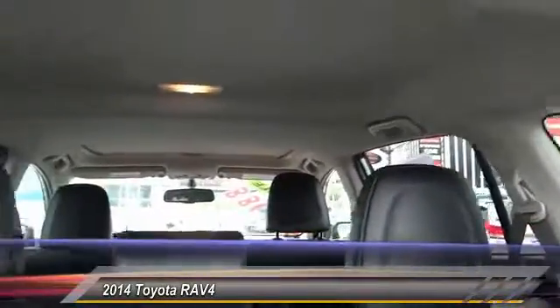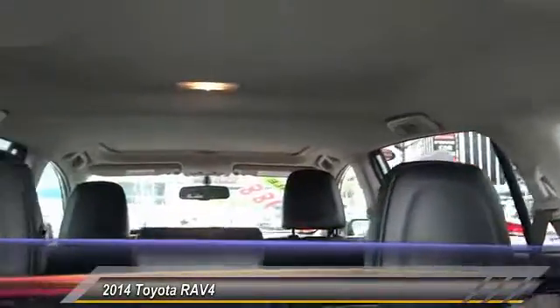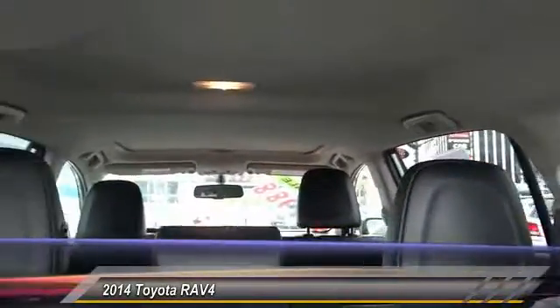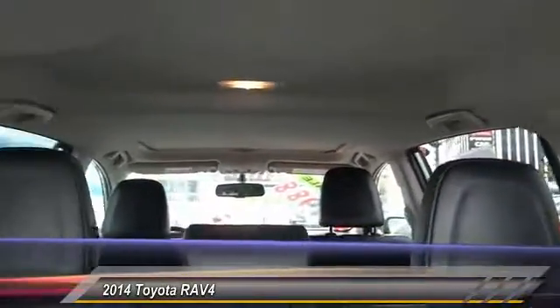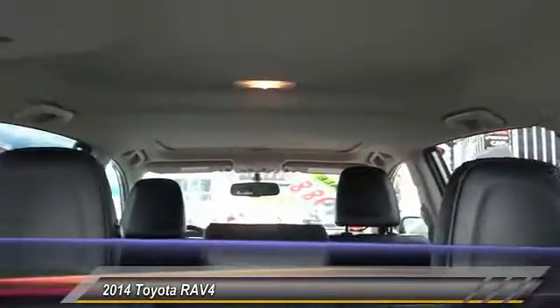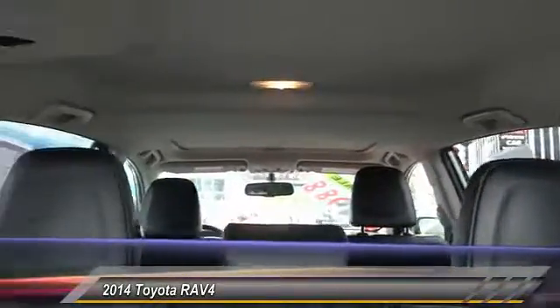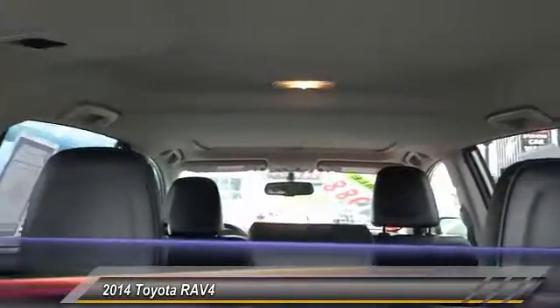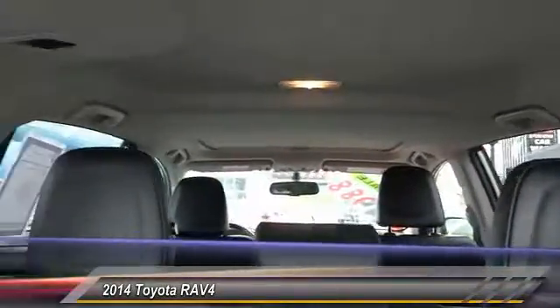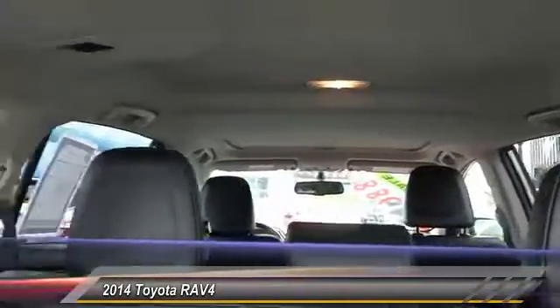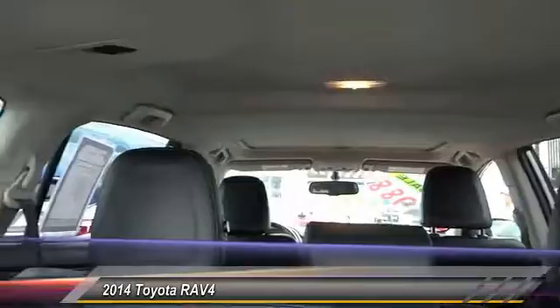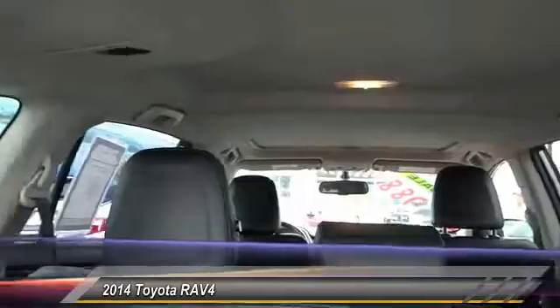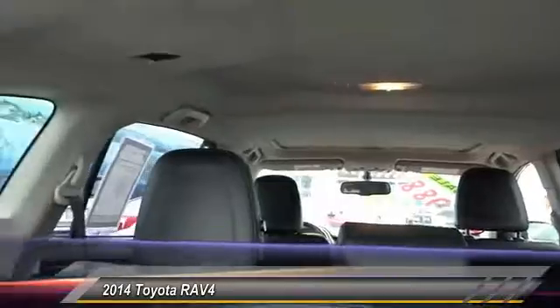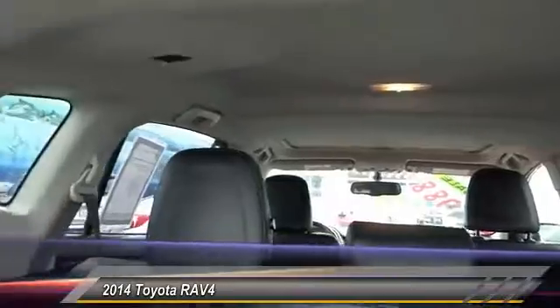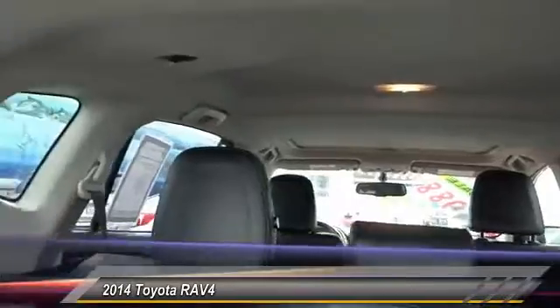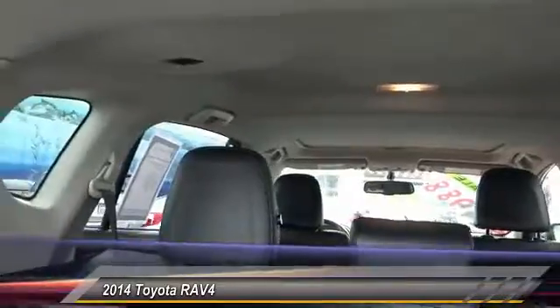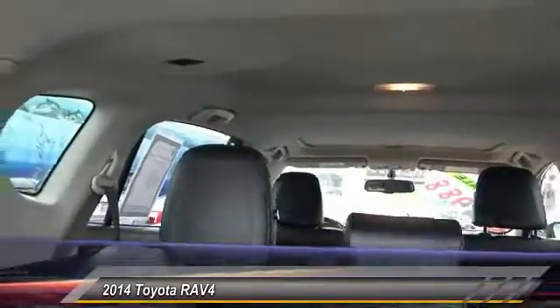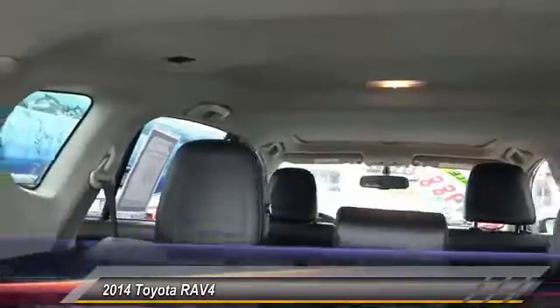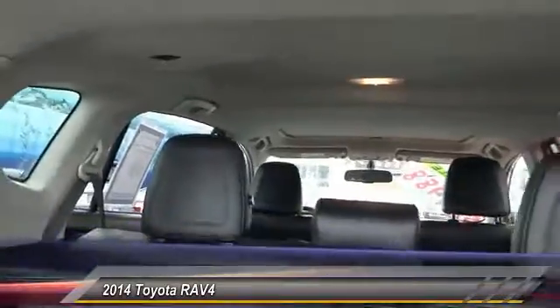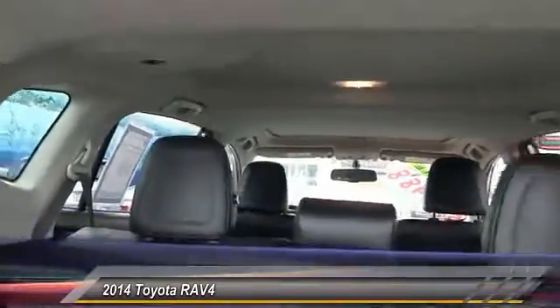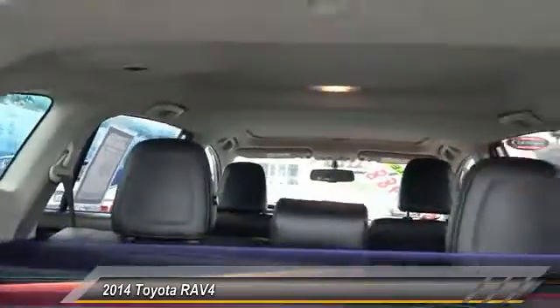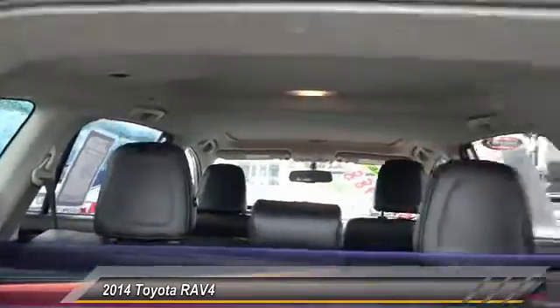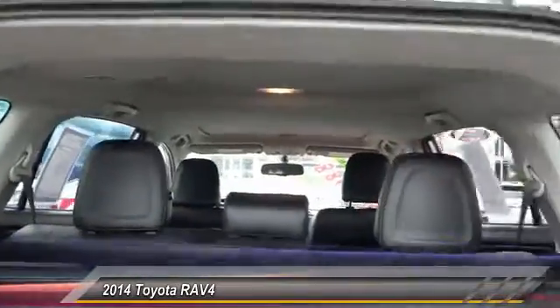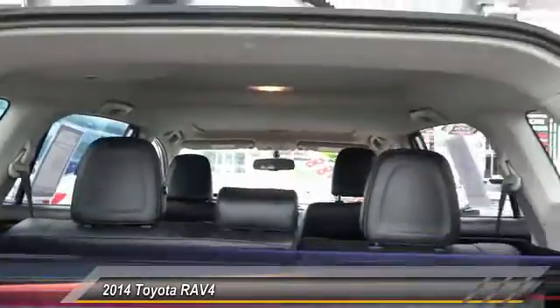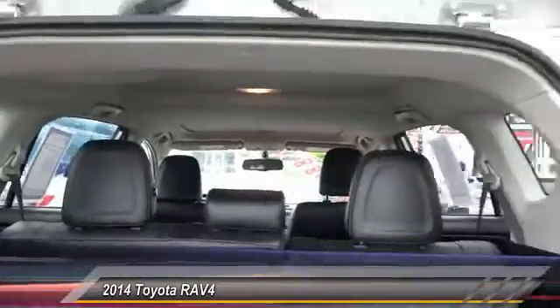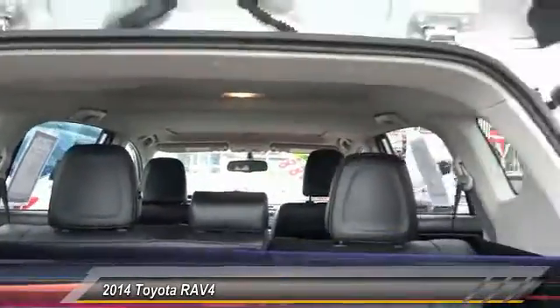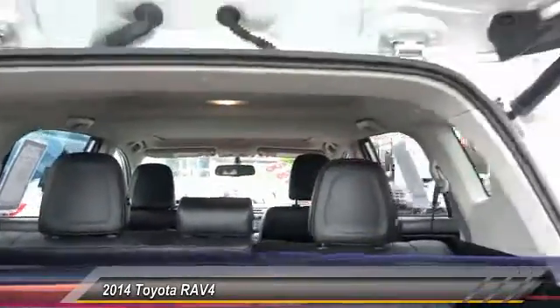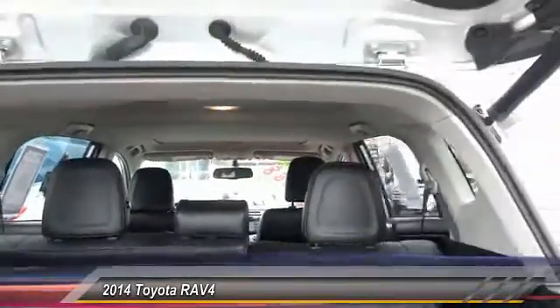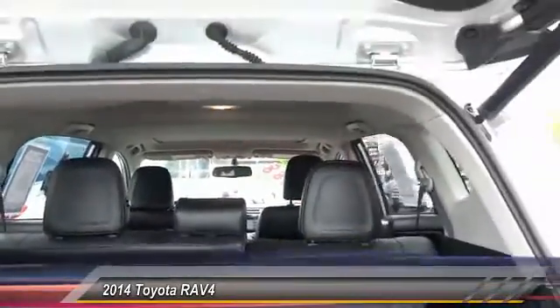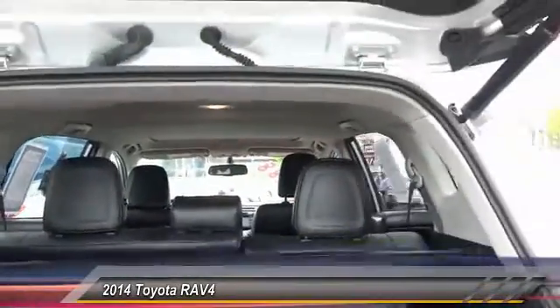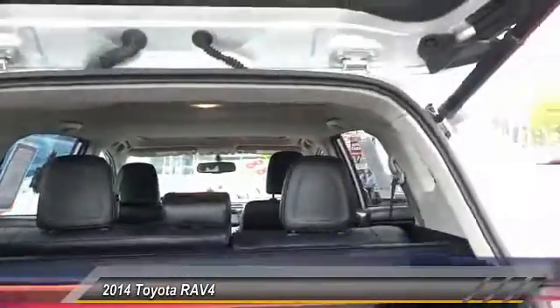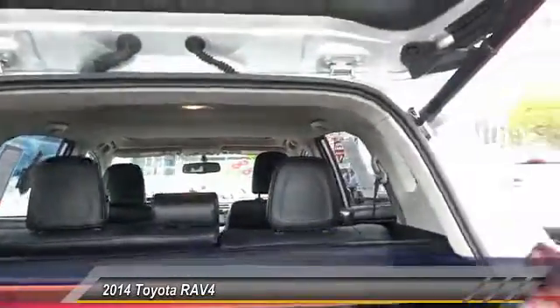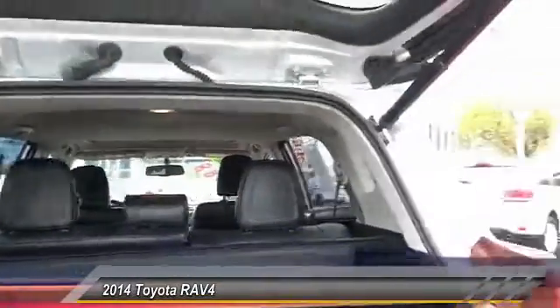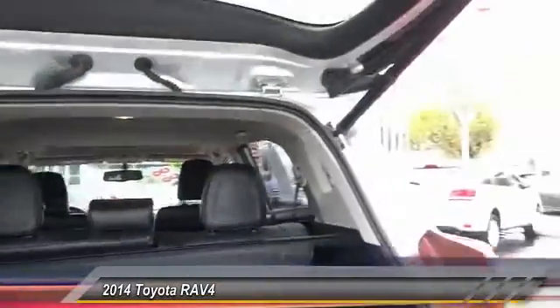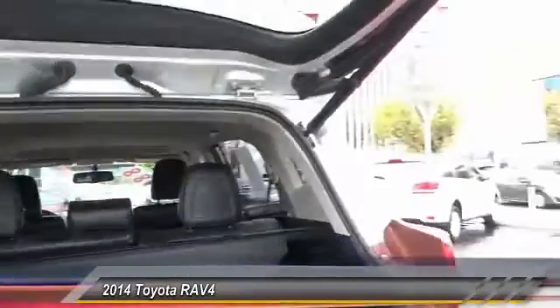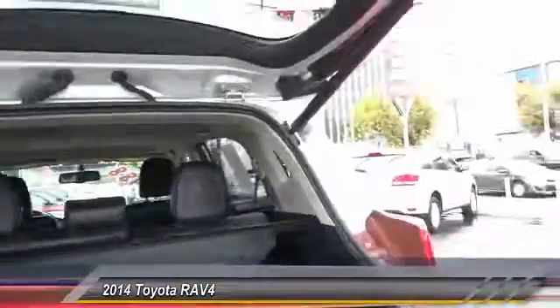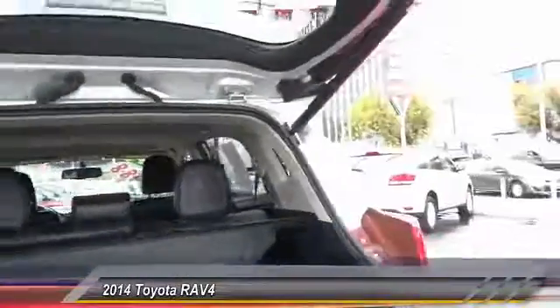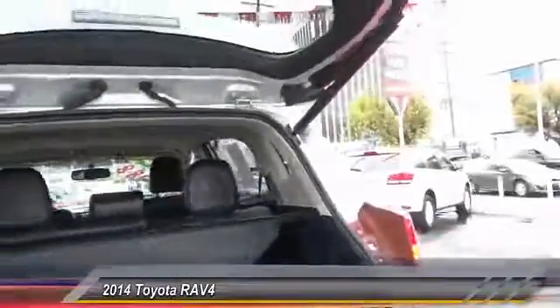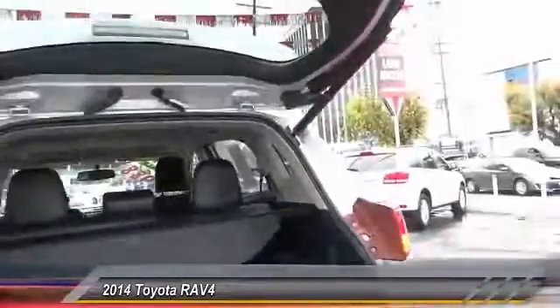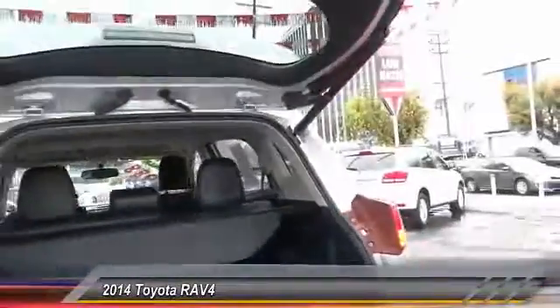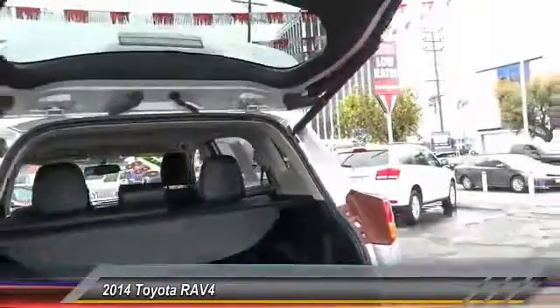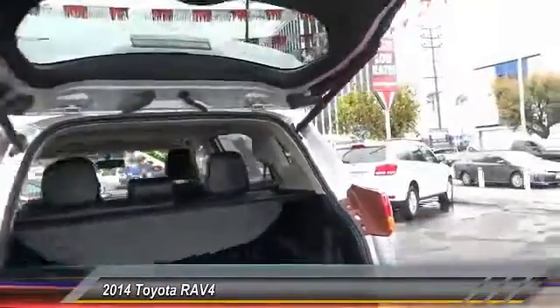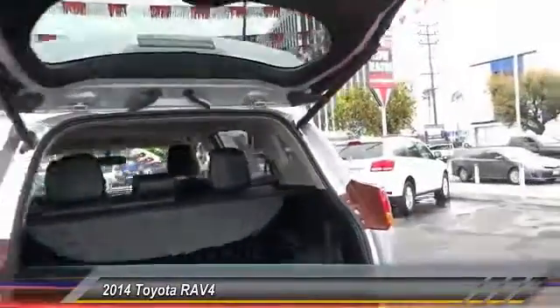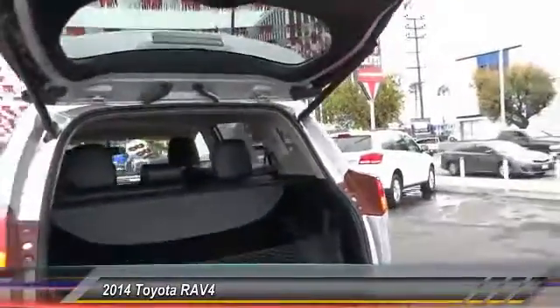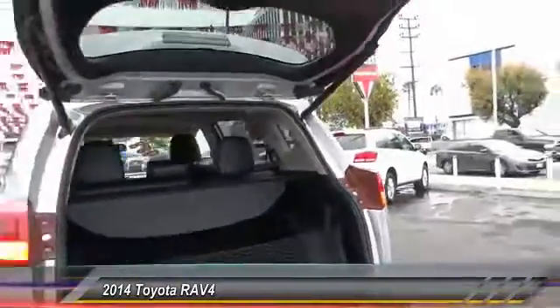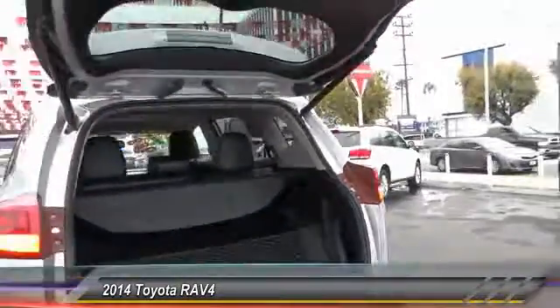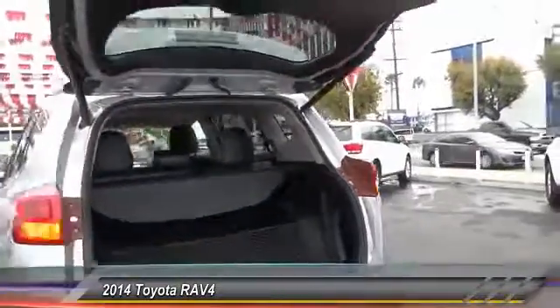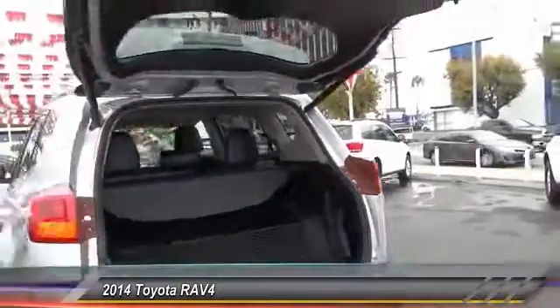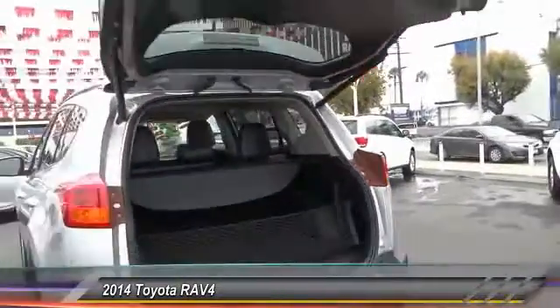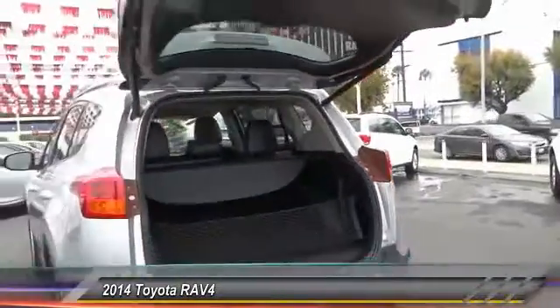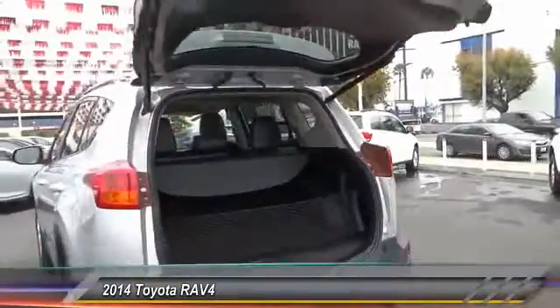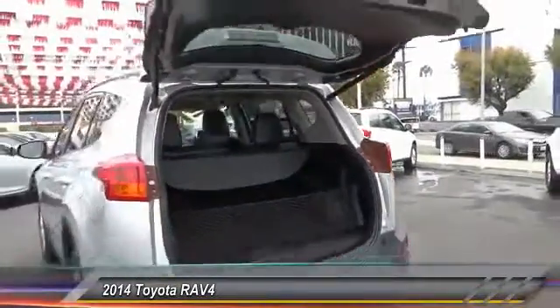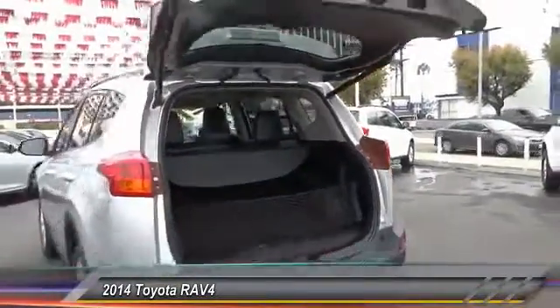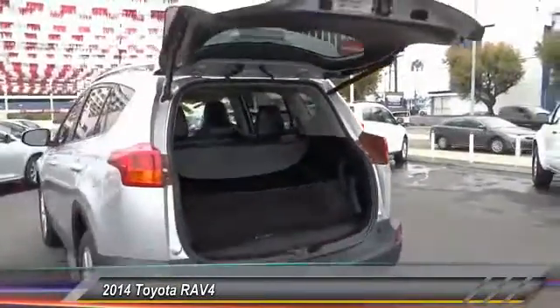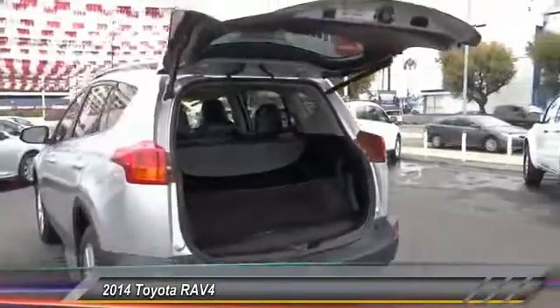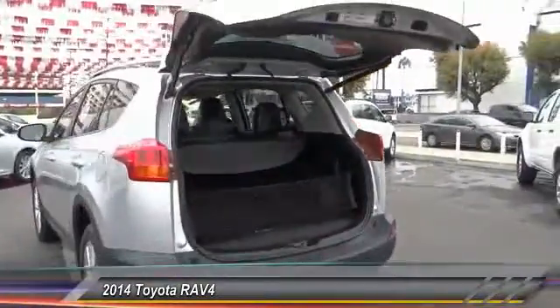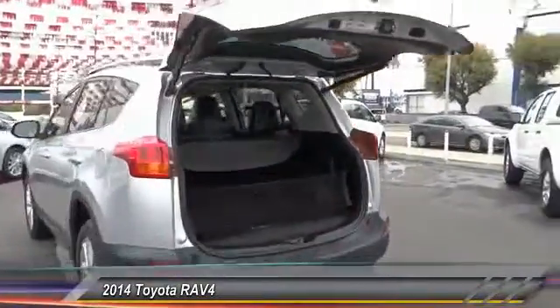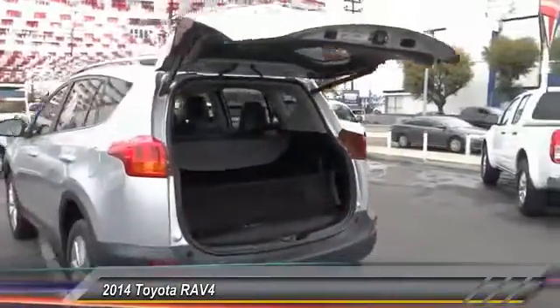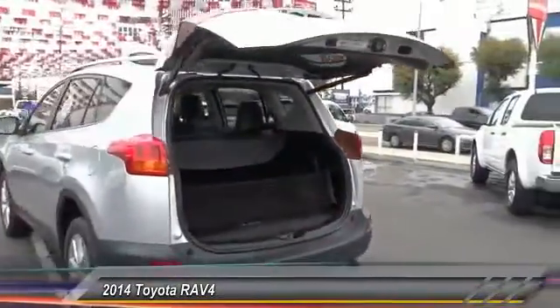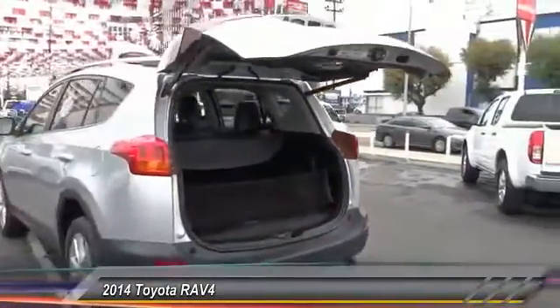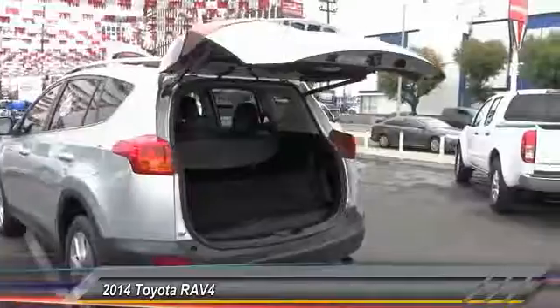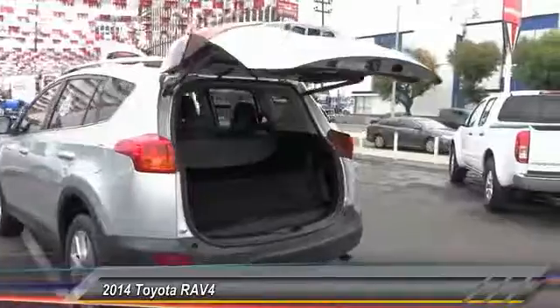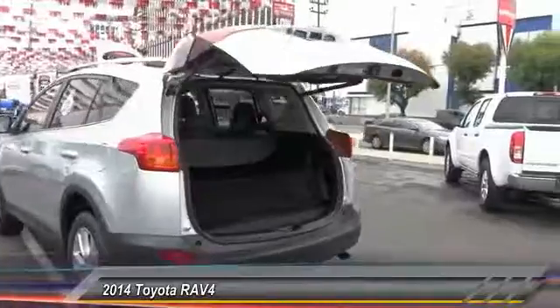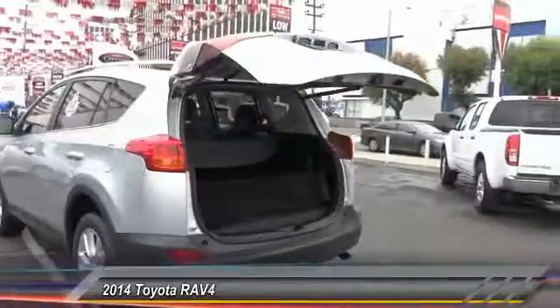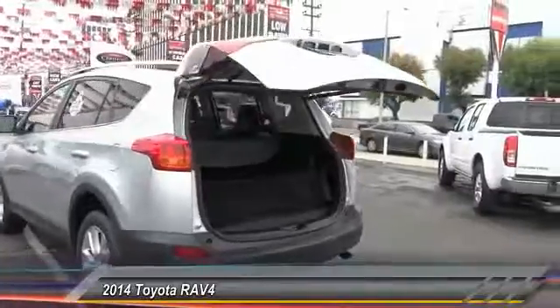Navigation system. Heated seats. Keyless entry. Traction control. Alloy wheels. Air conditioning.